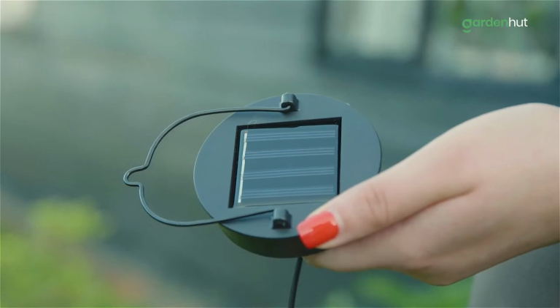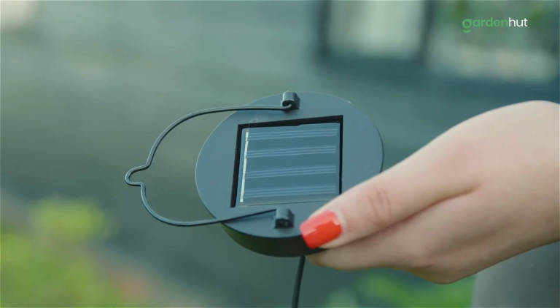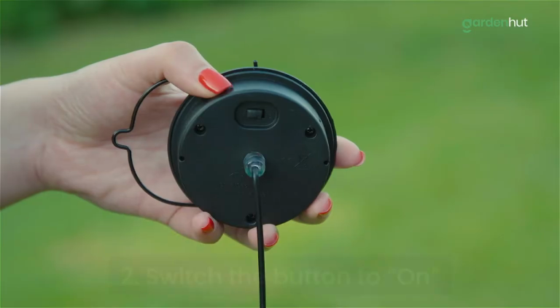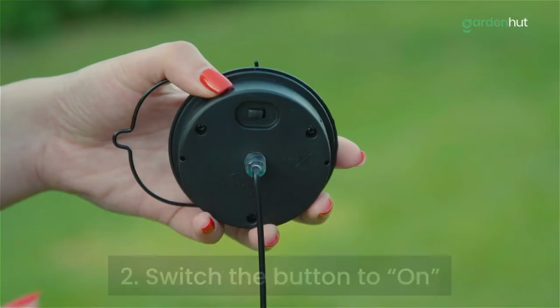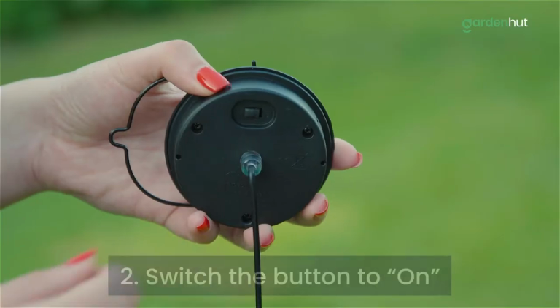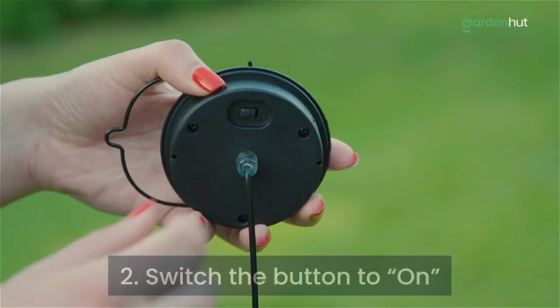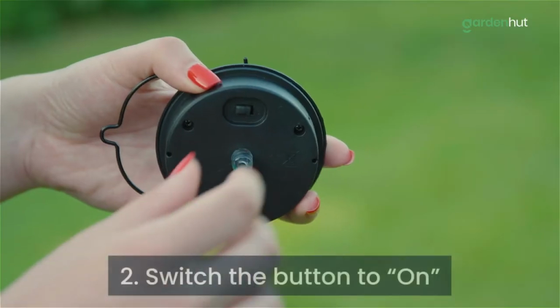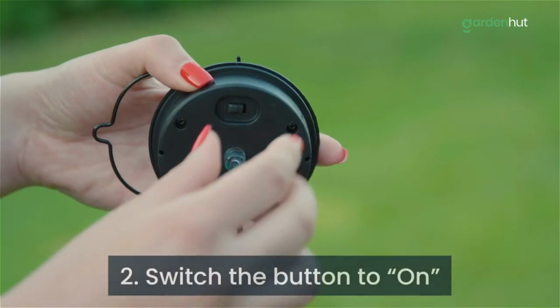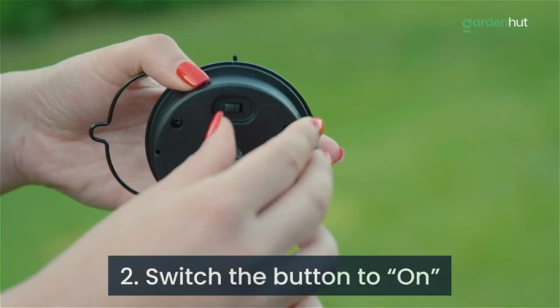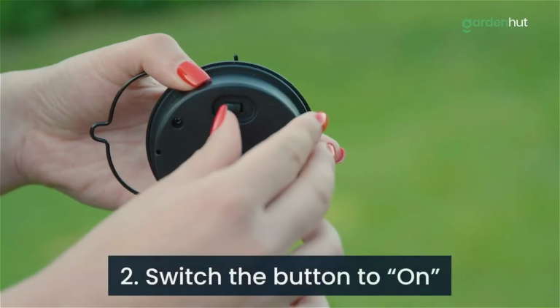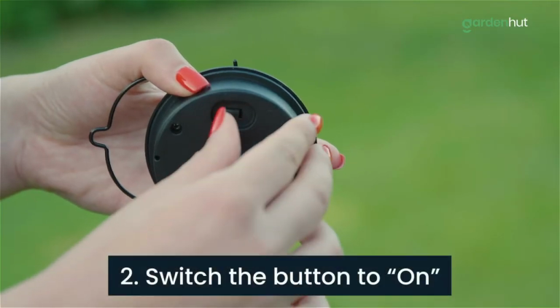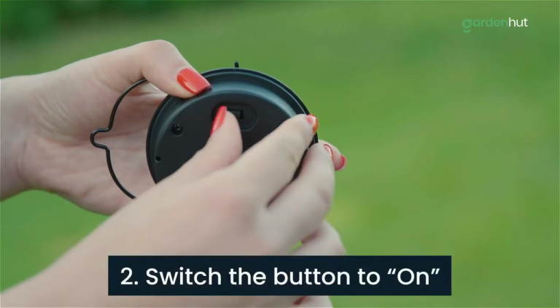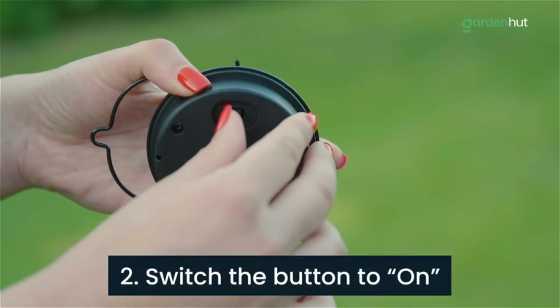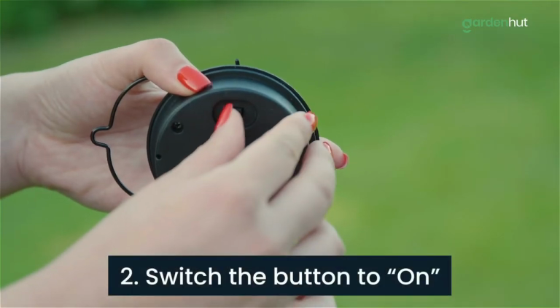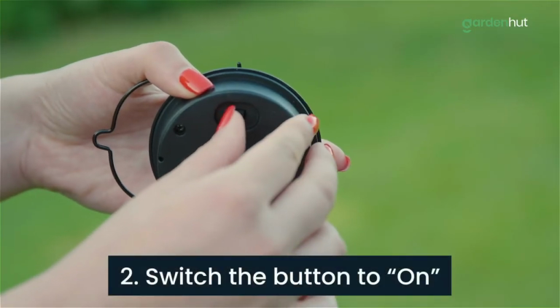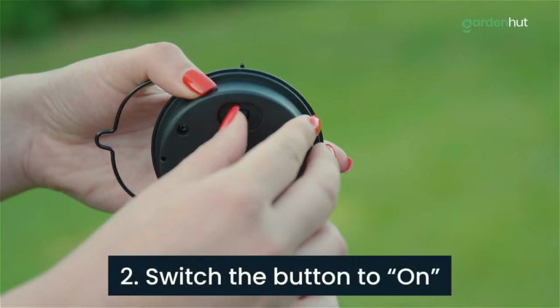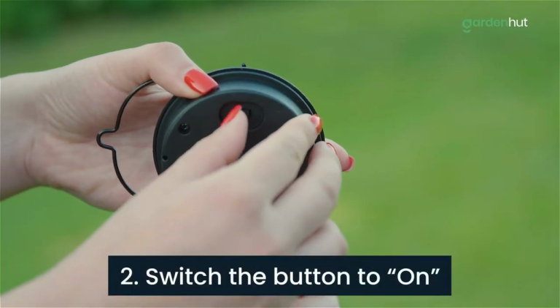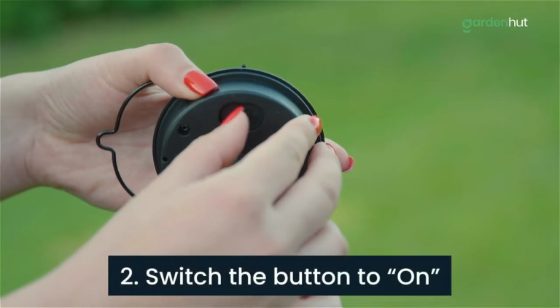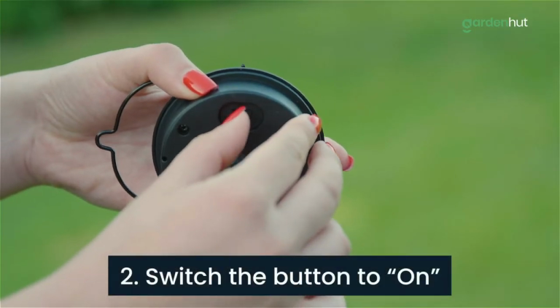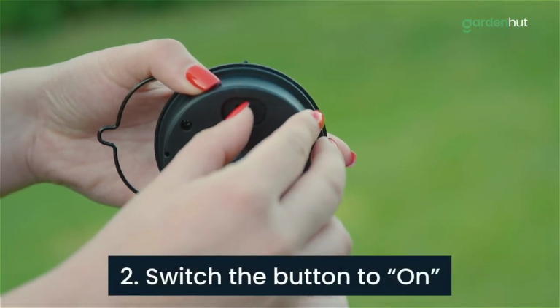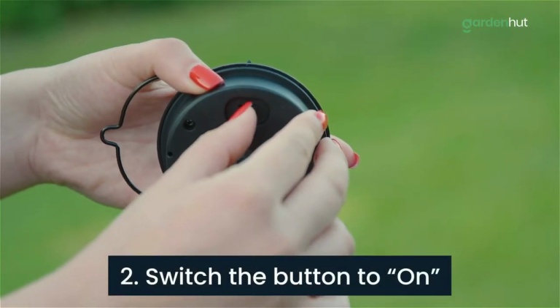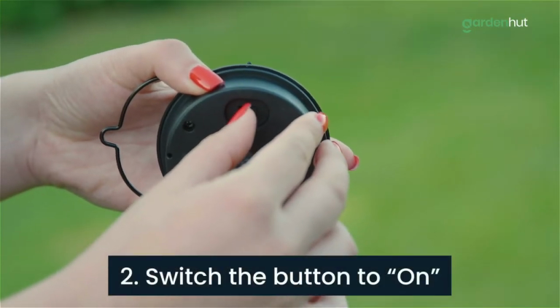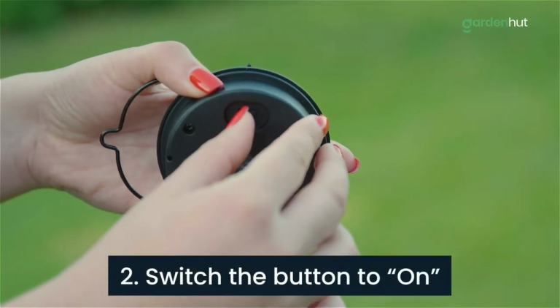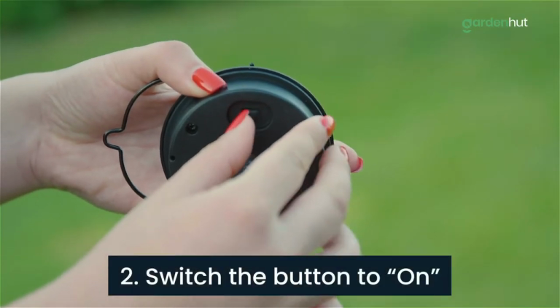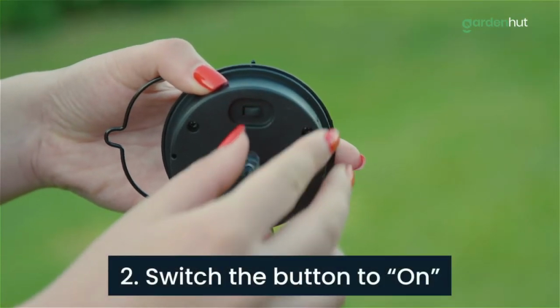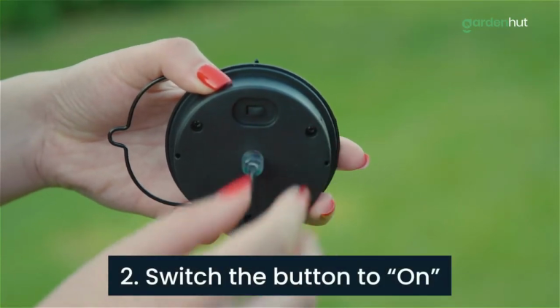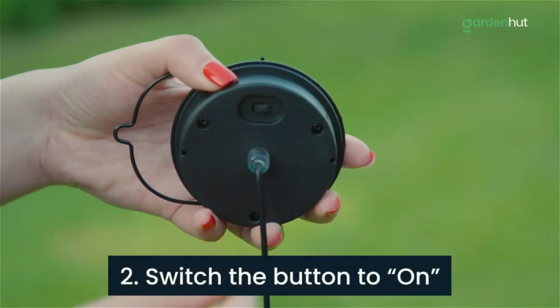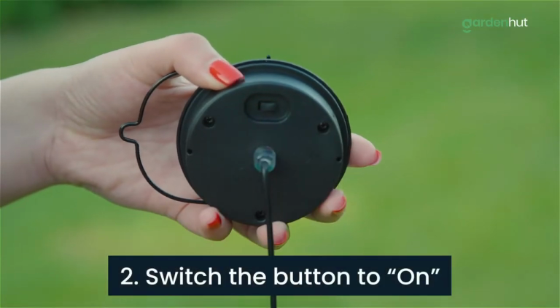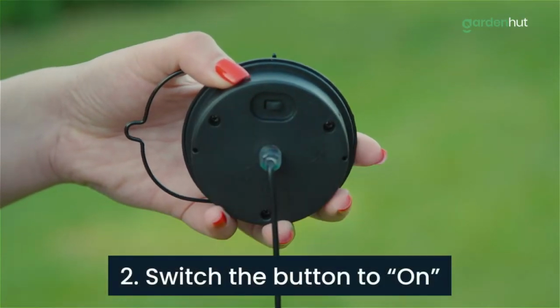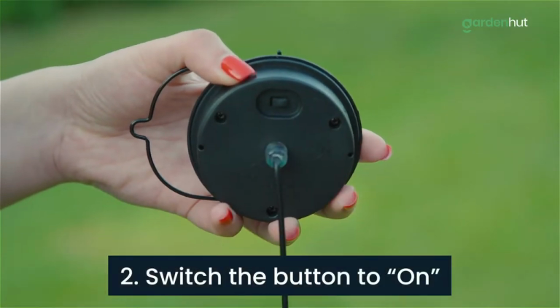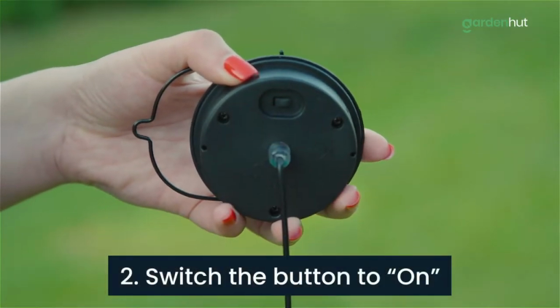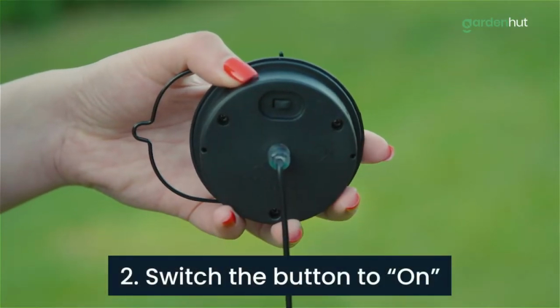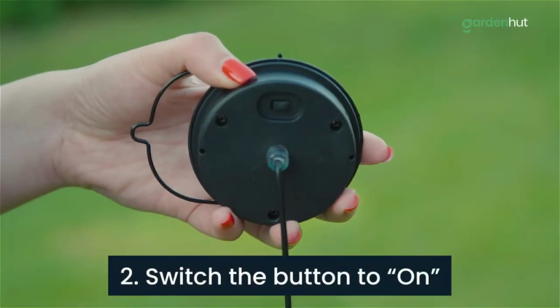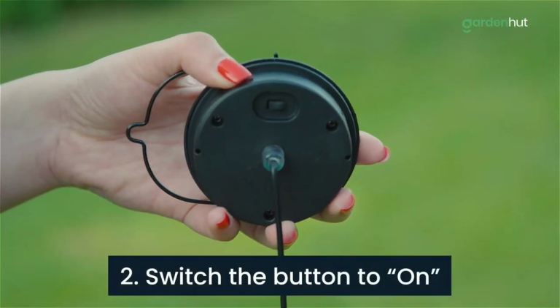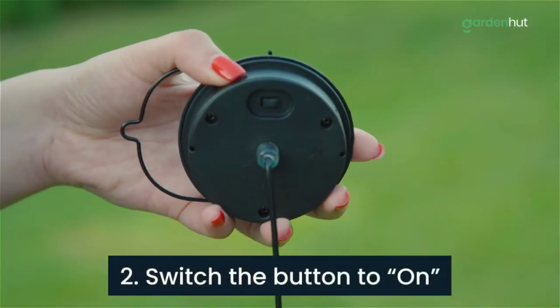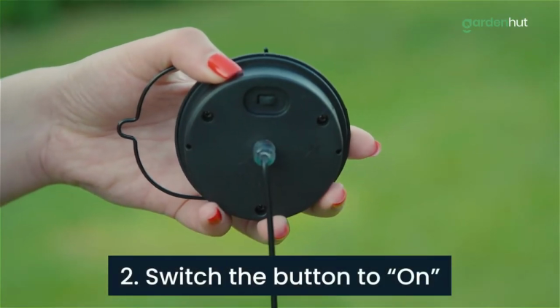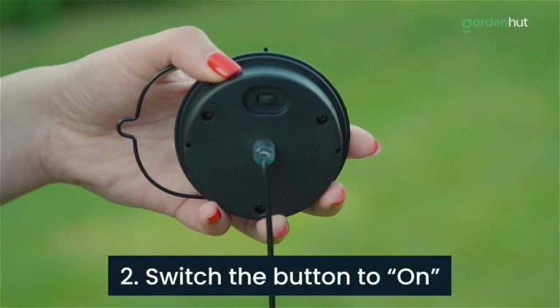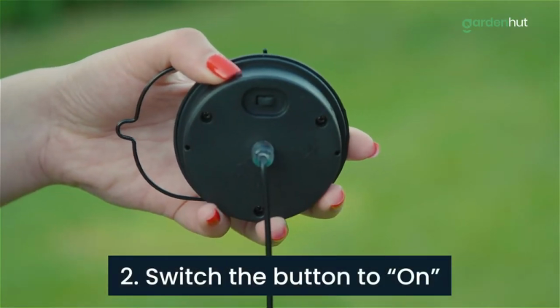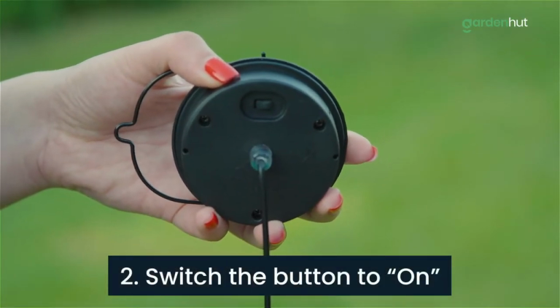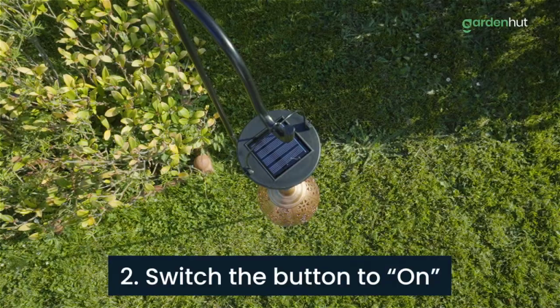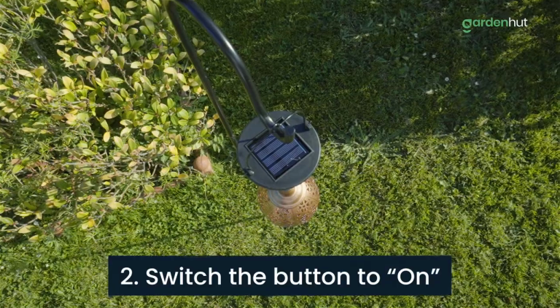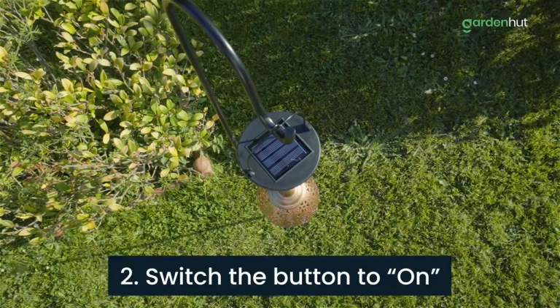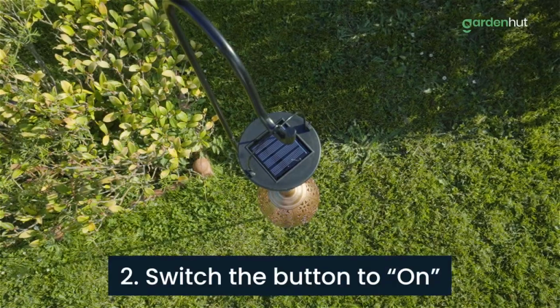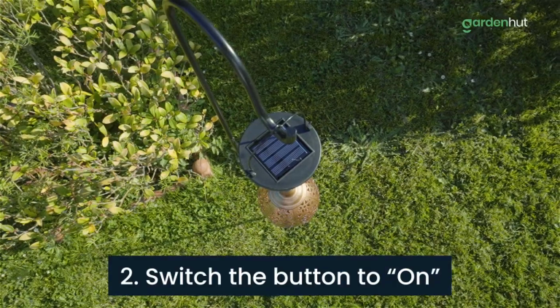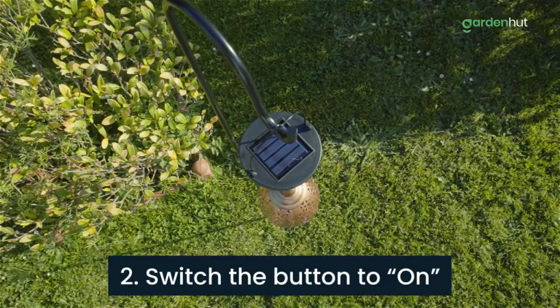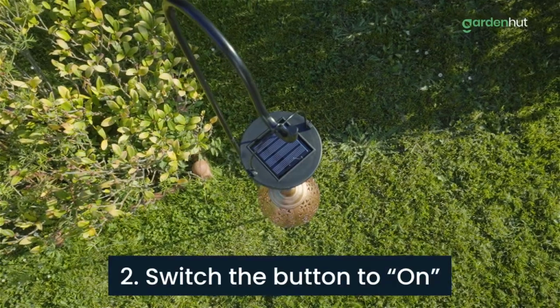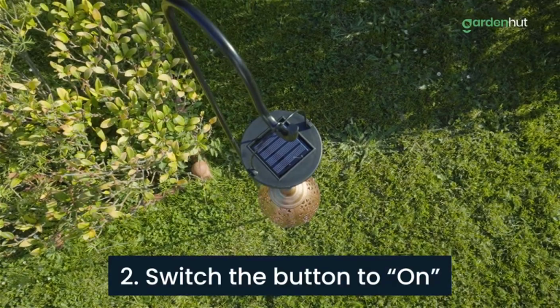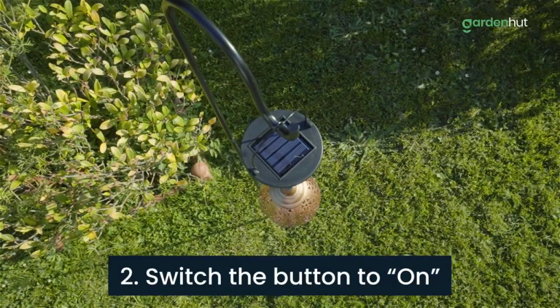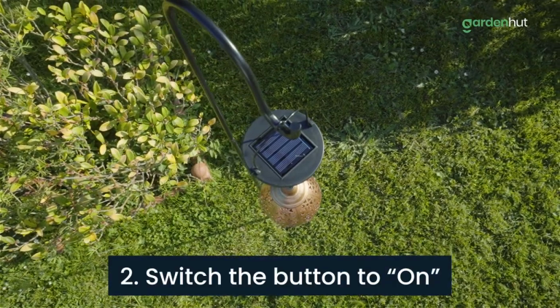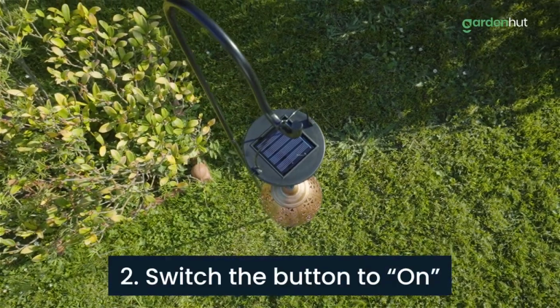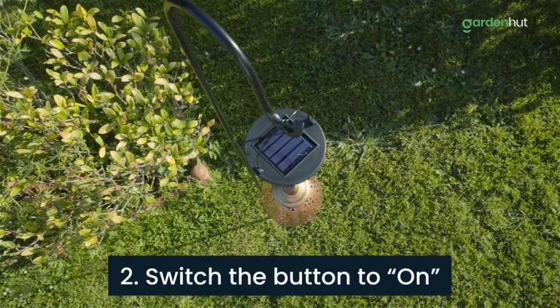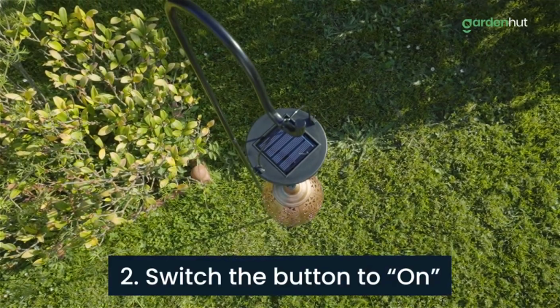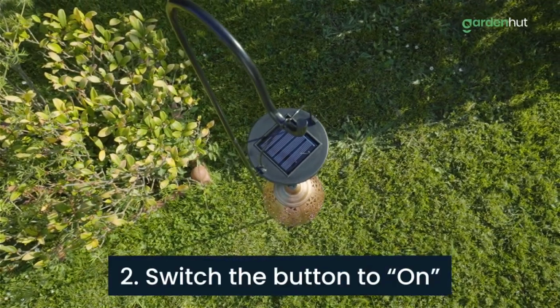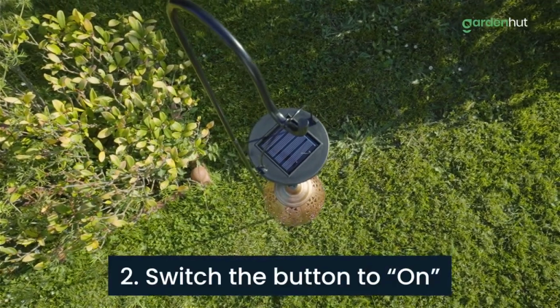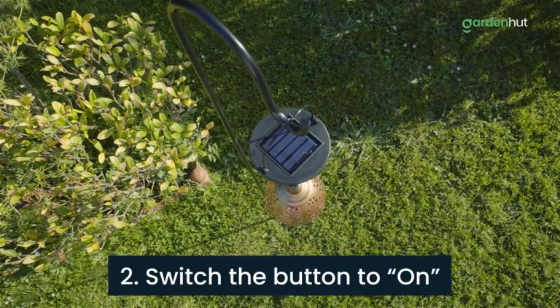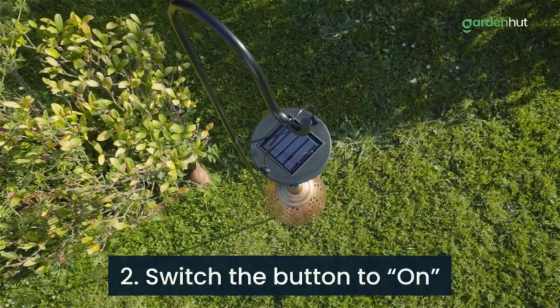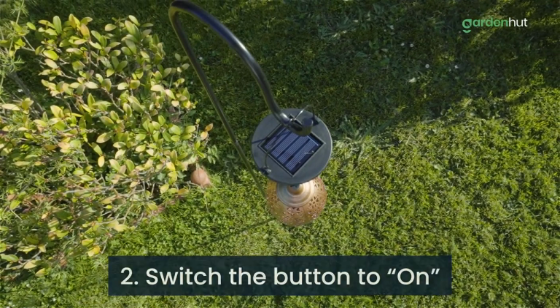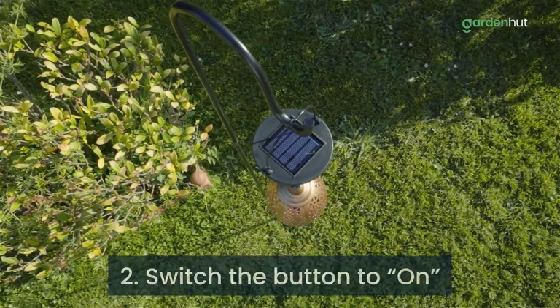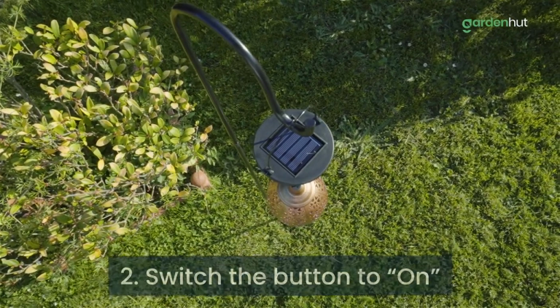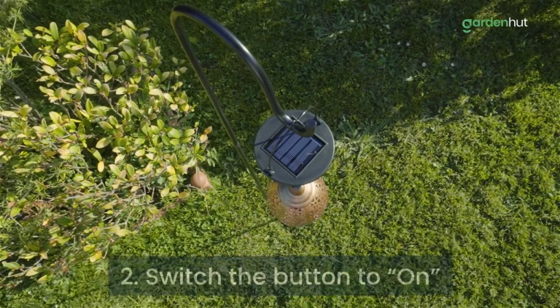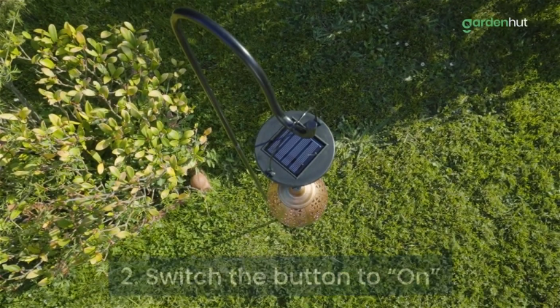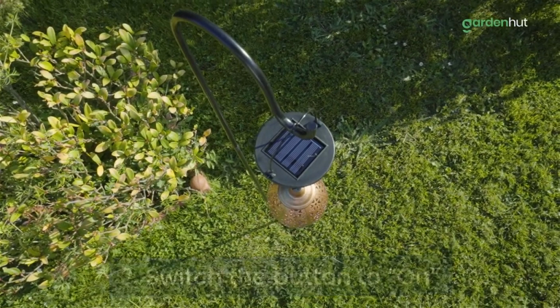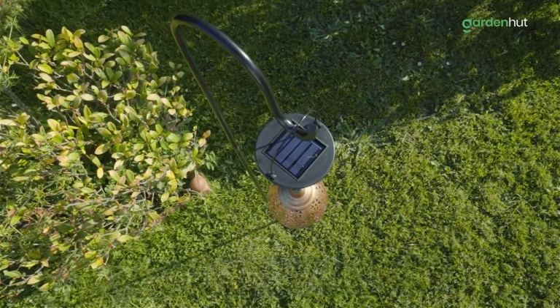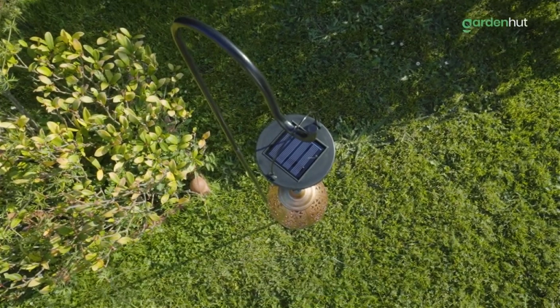Step 2. Ensure that you have the button switched to on, as otherwise your lantern won't be charging.